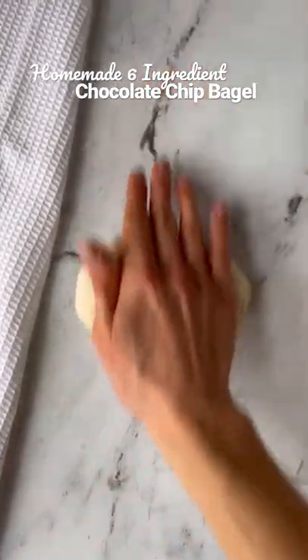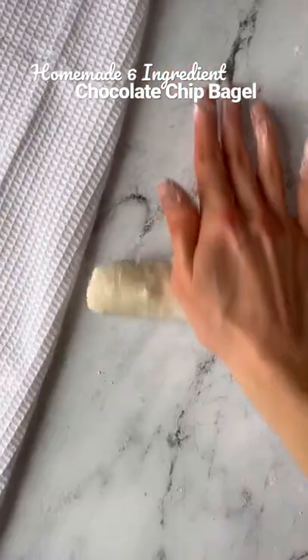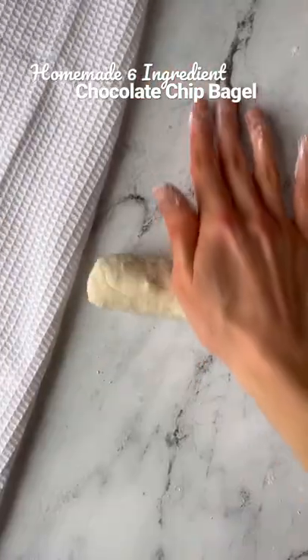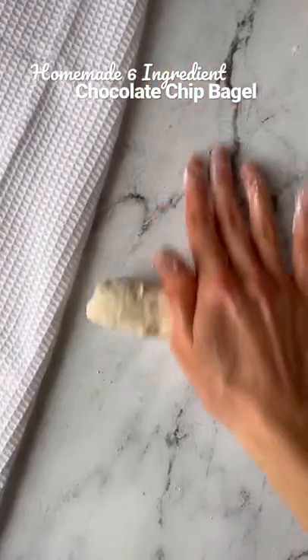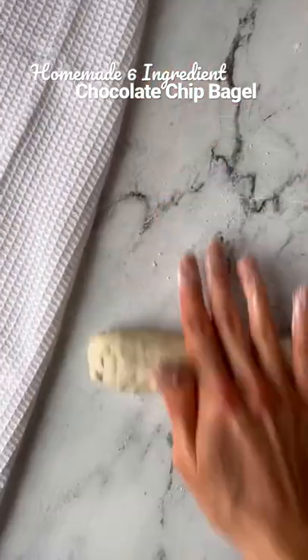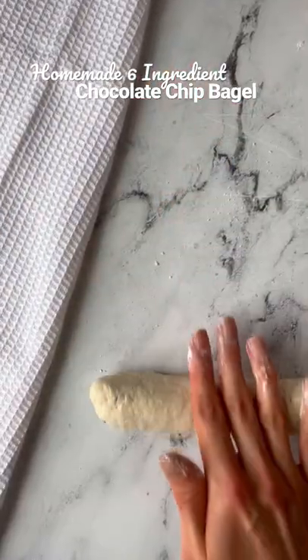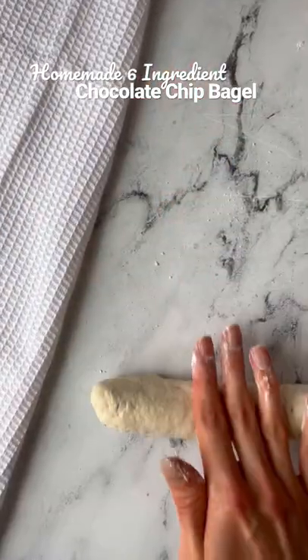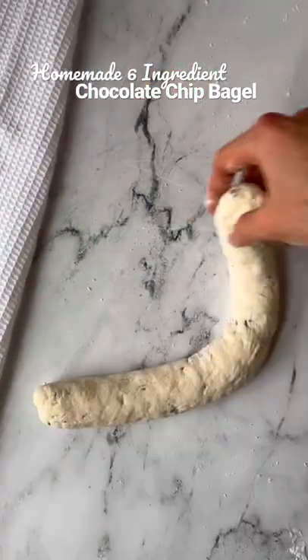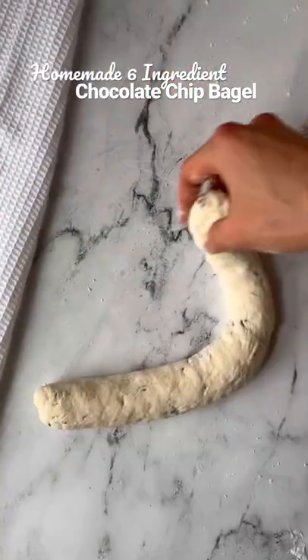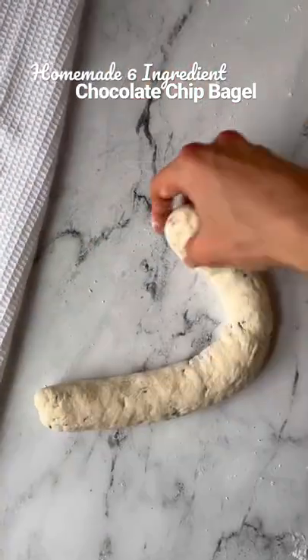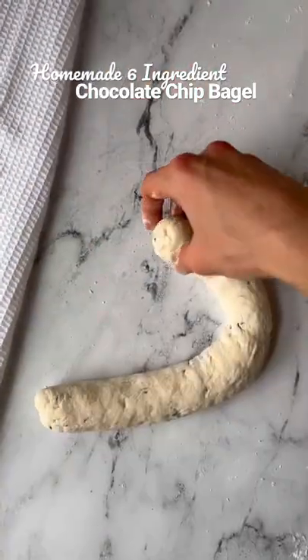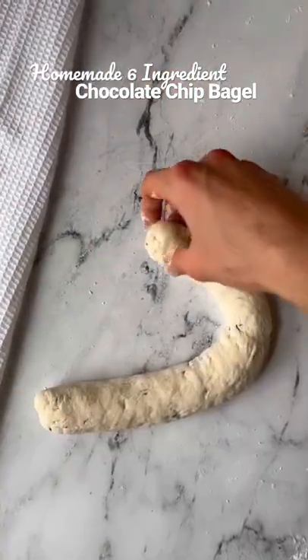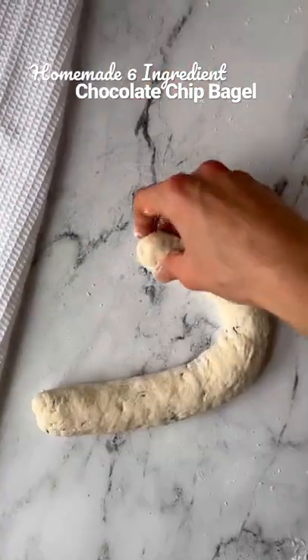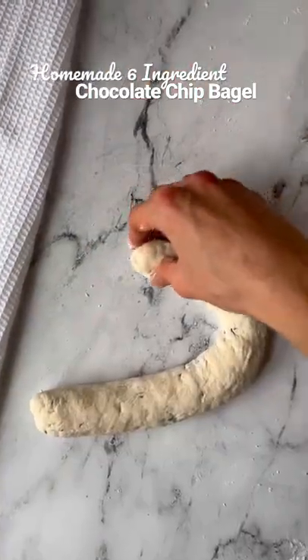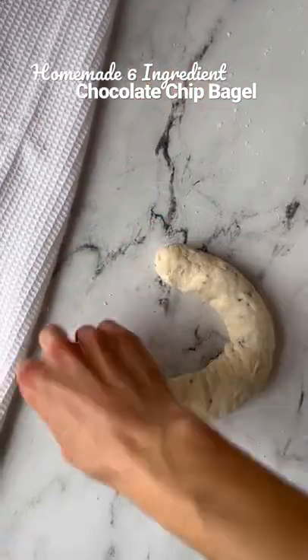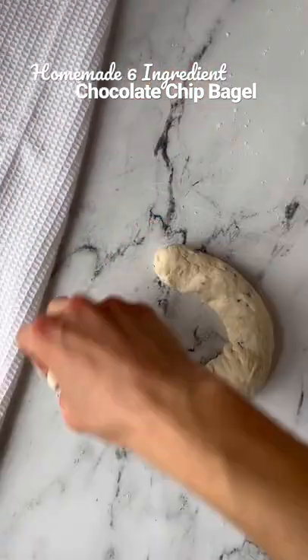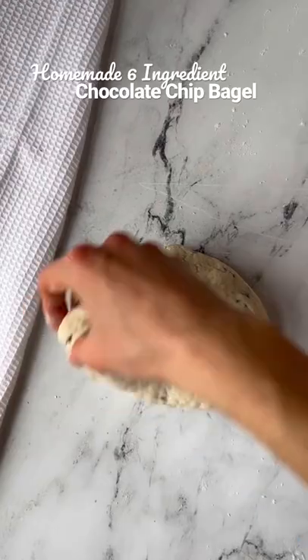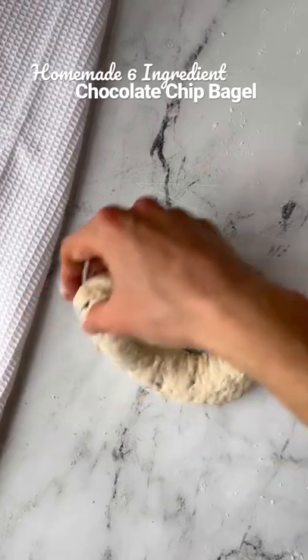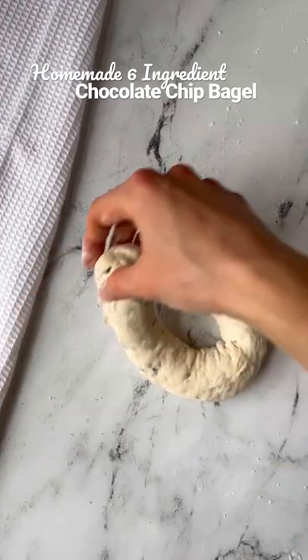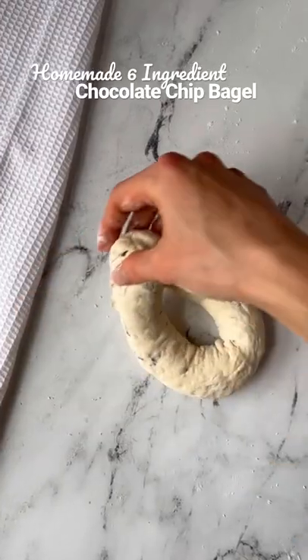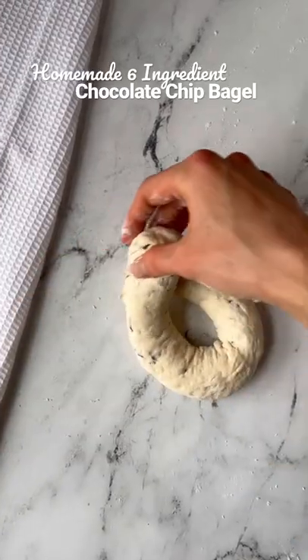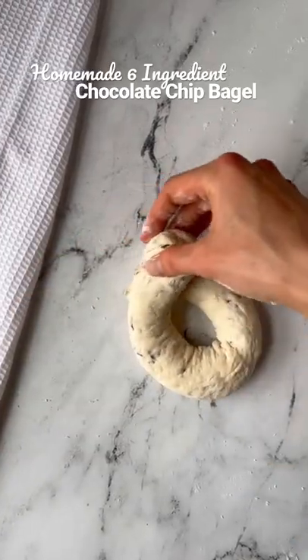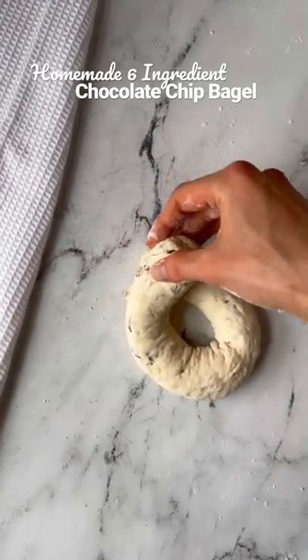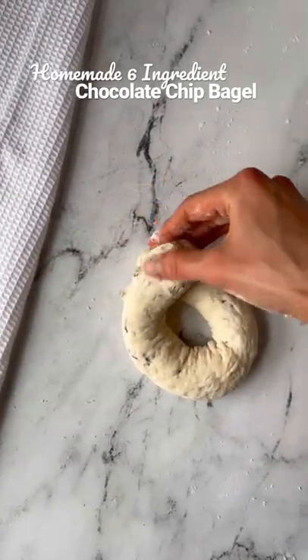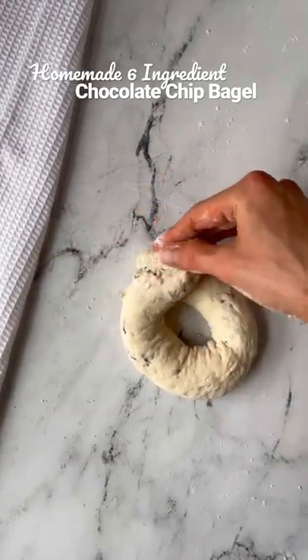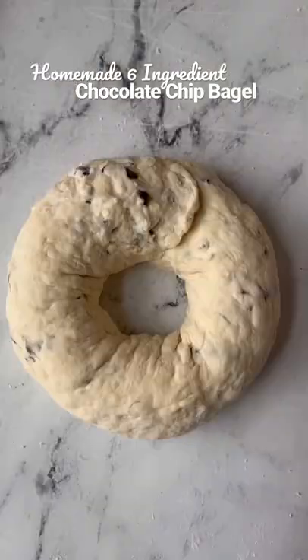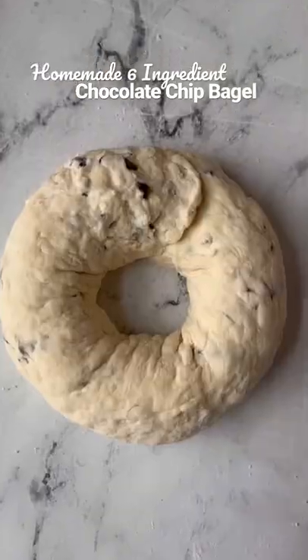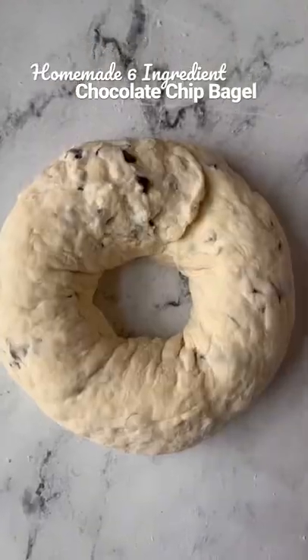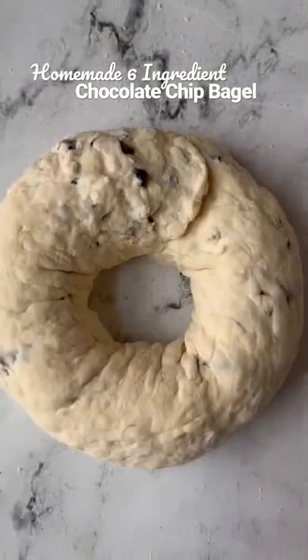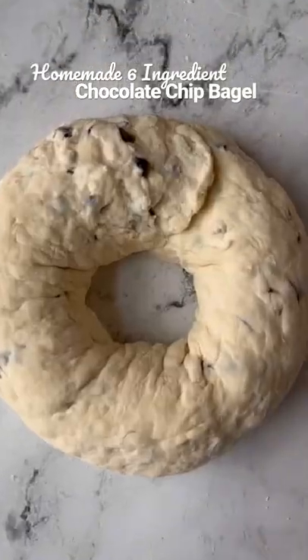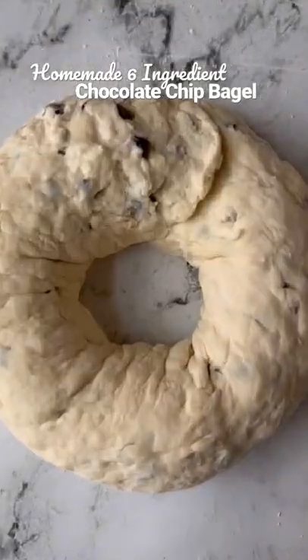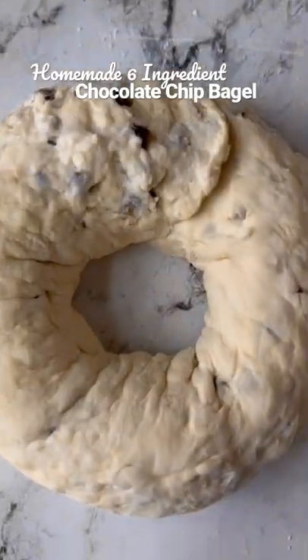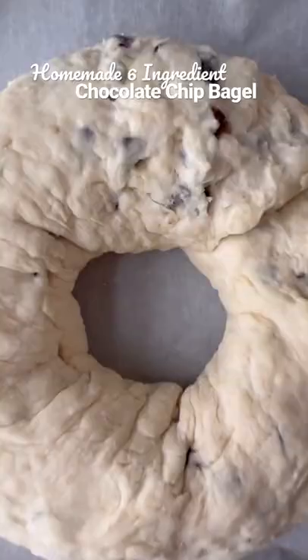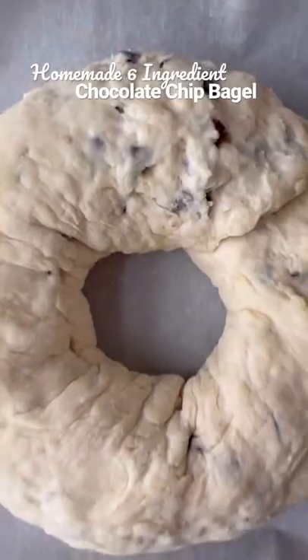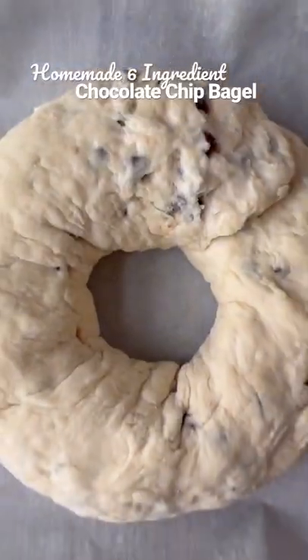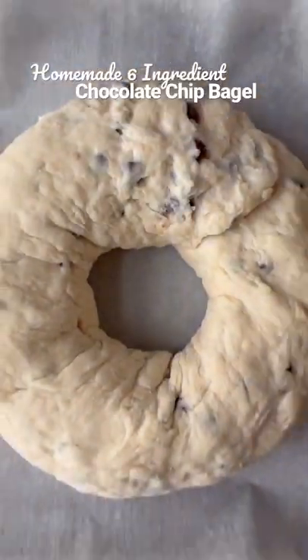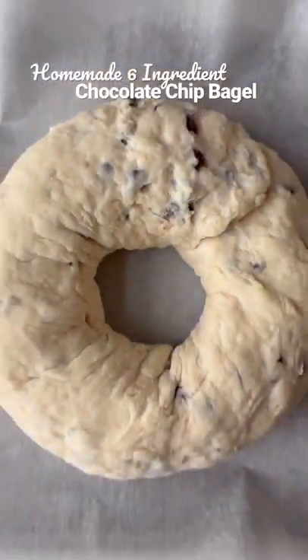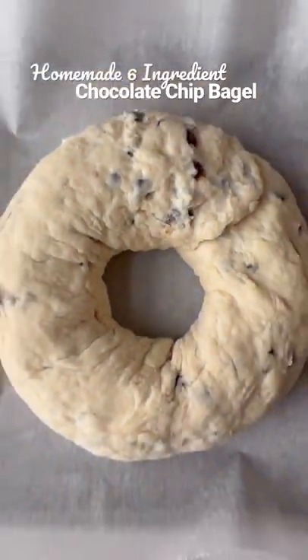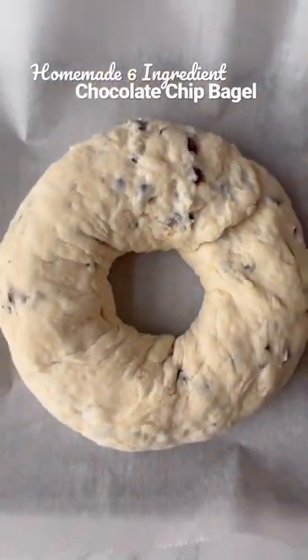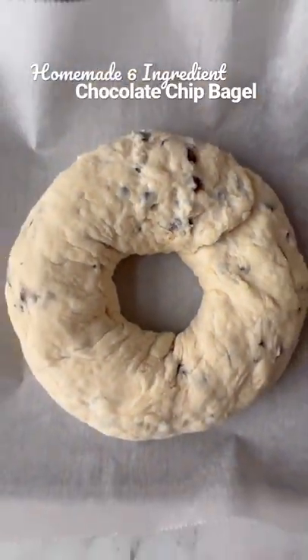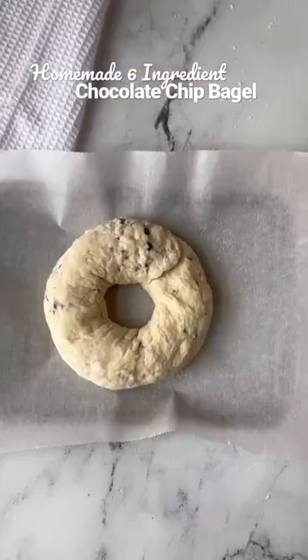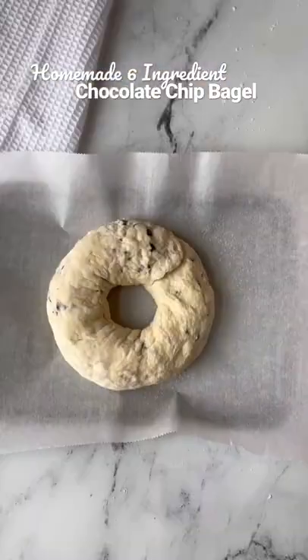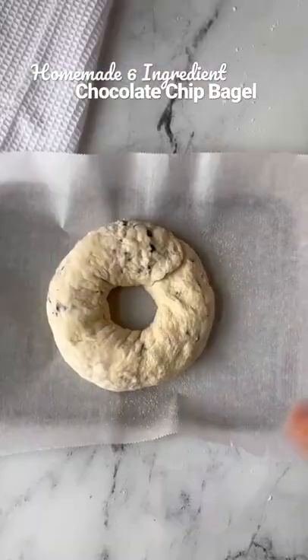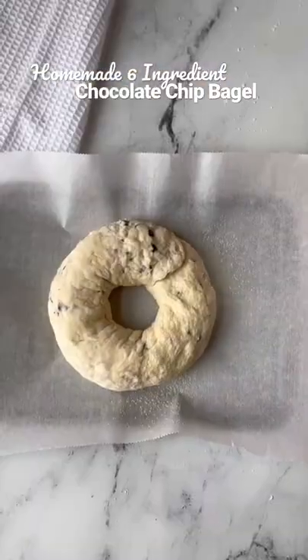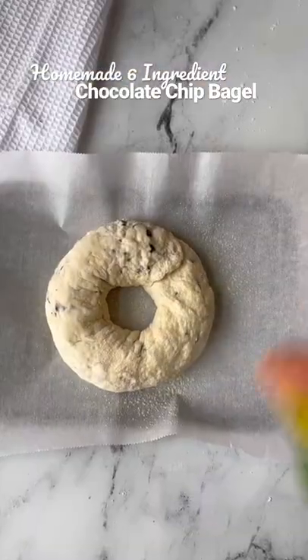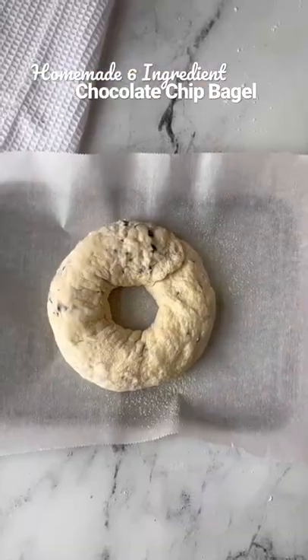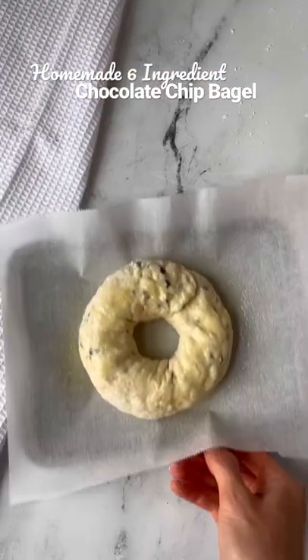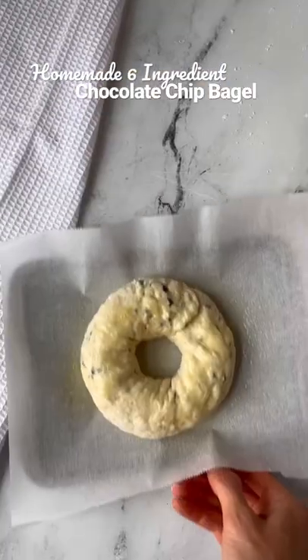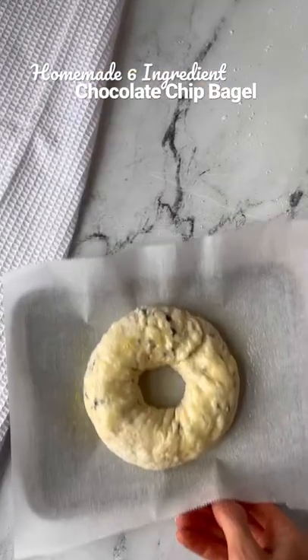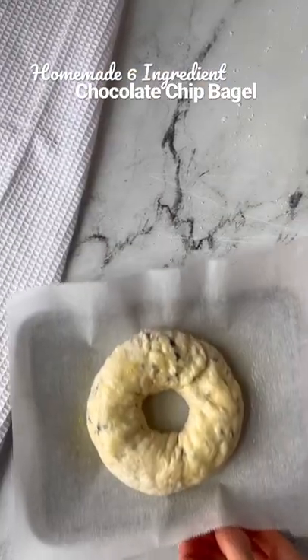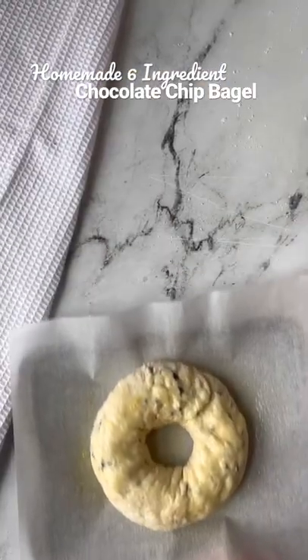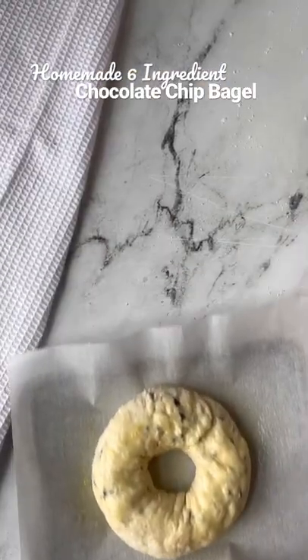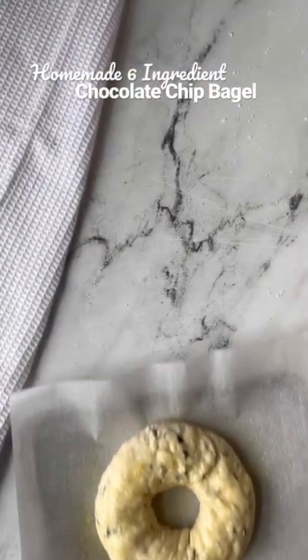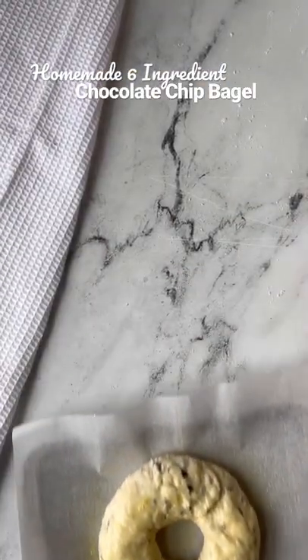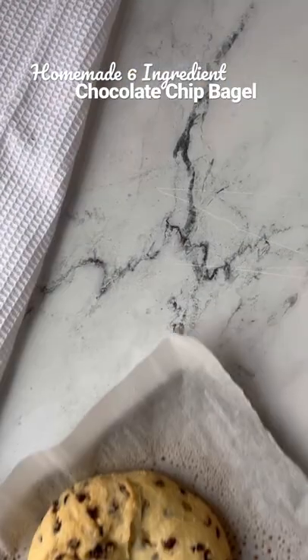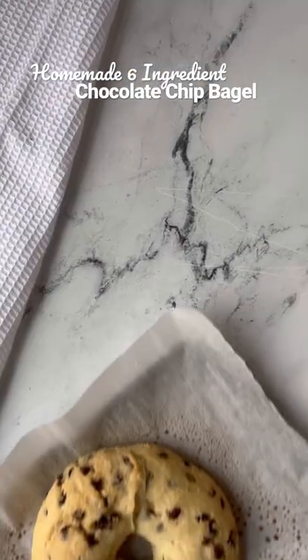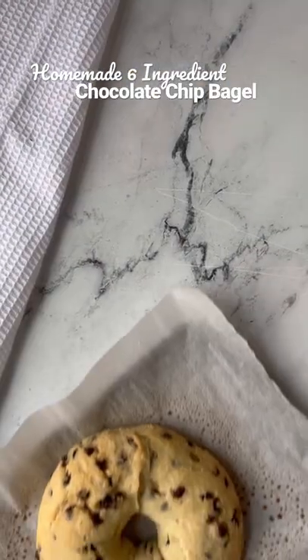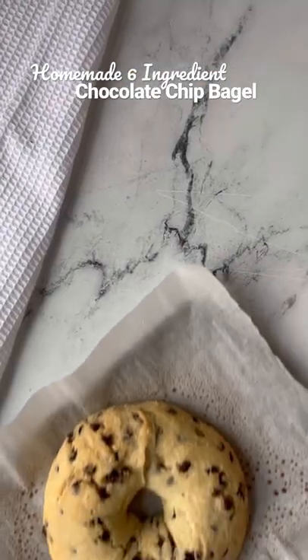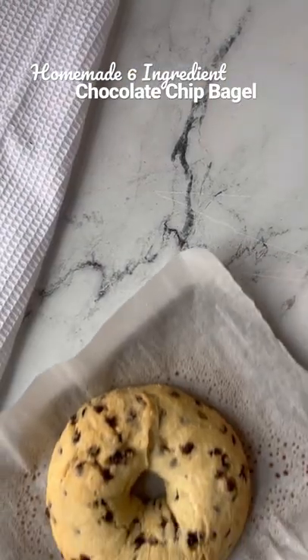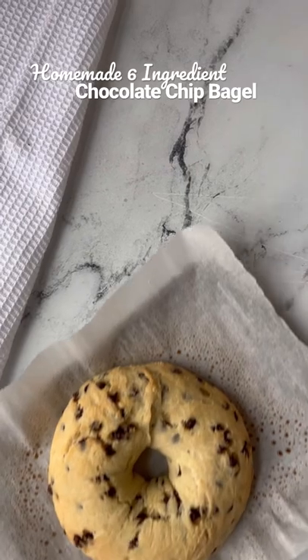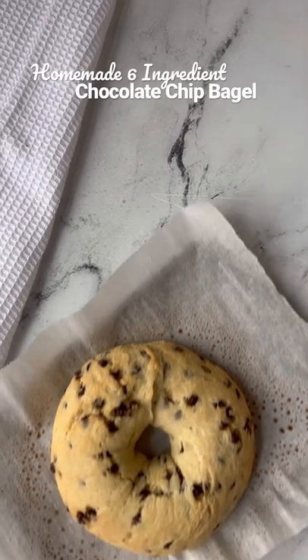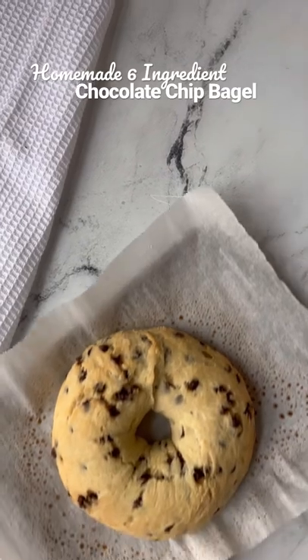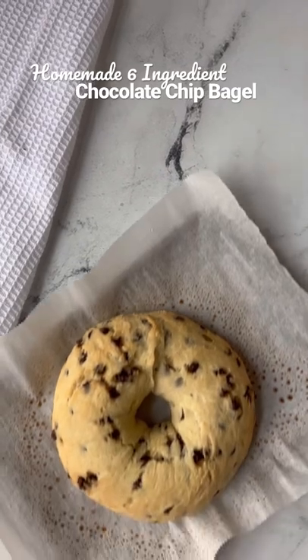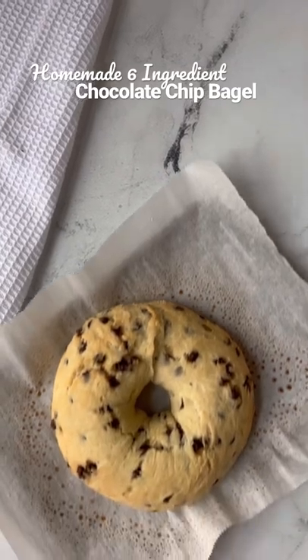I also like to add in a little sweetener. Roll out the dough and shape into a bagel, then add the bagel to a baking tray lined with parchment paper. Spray with cooking spray, bake in the oven, and enjoy.